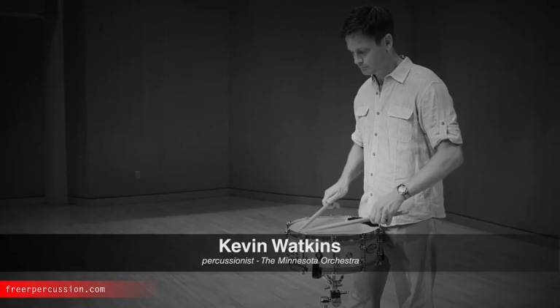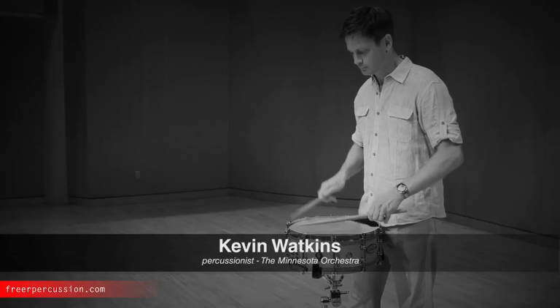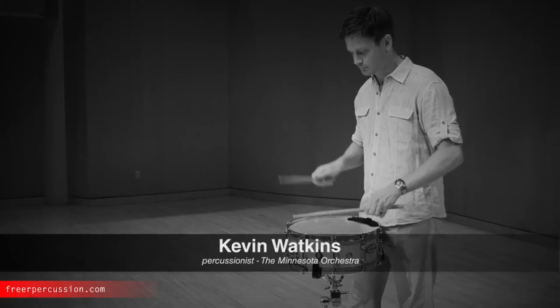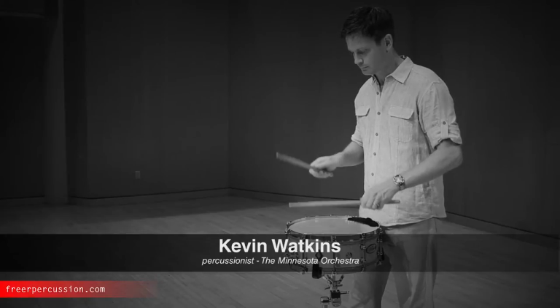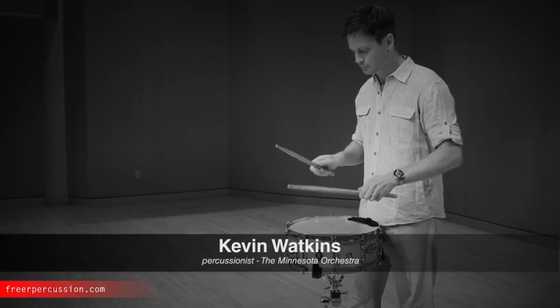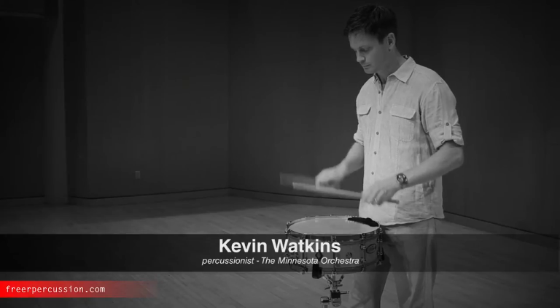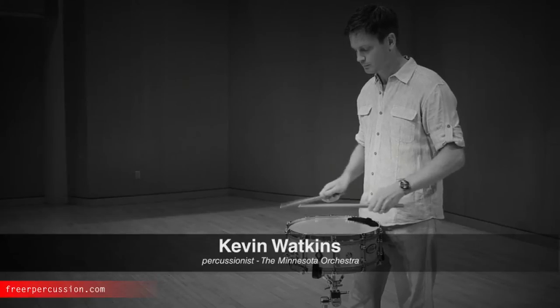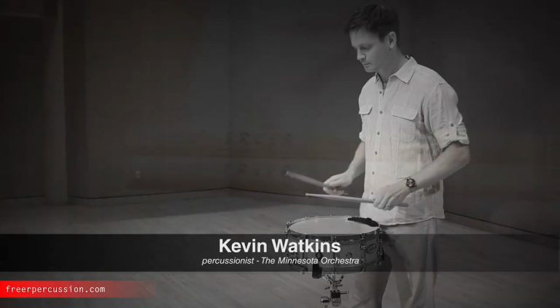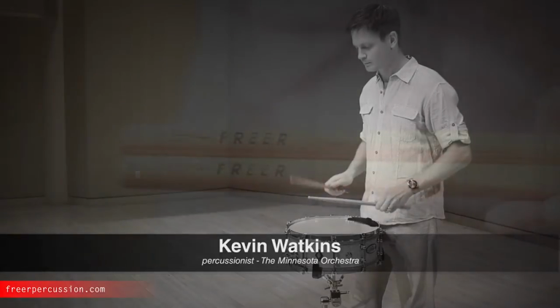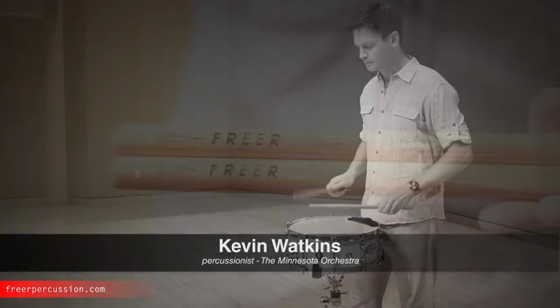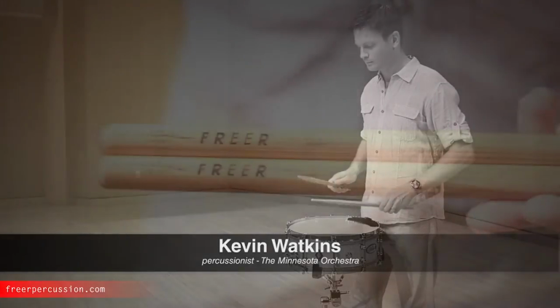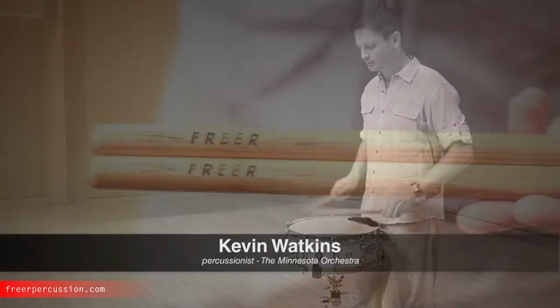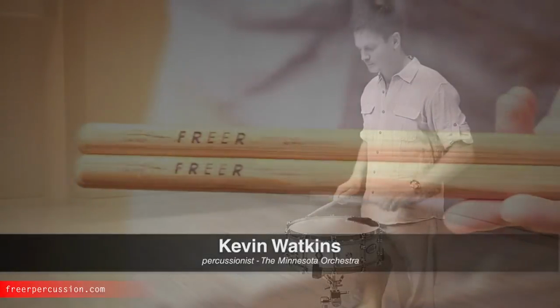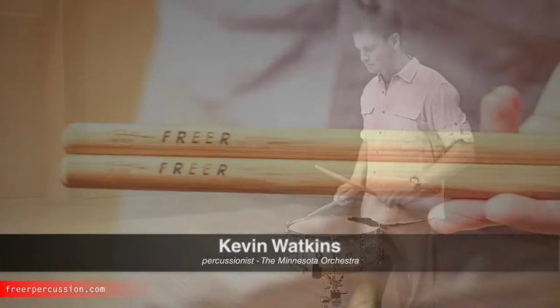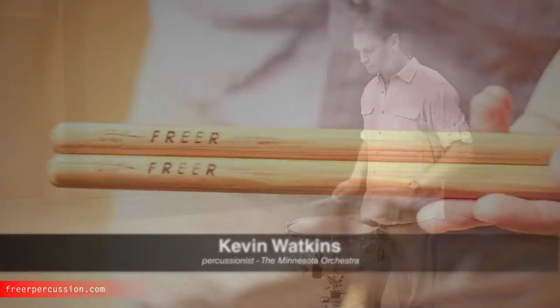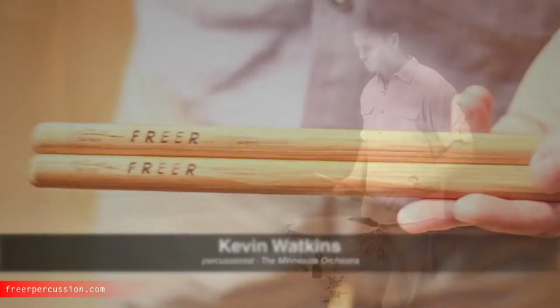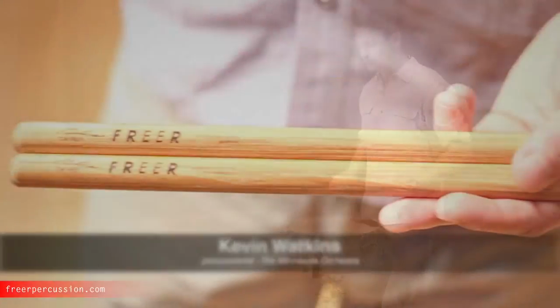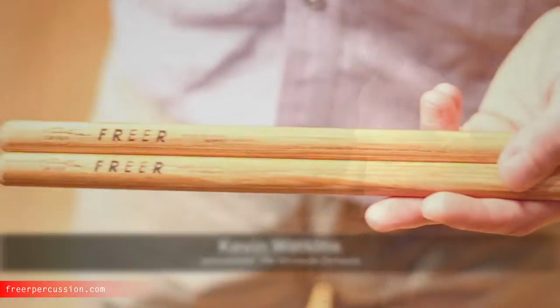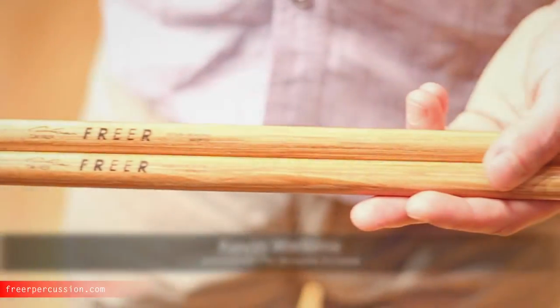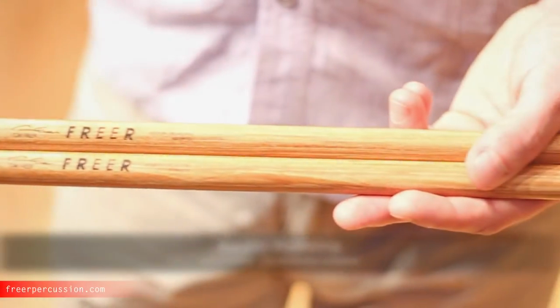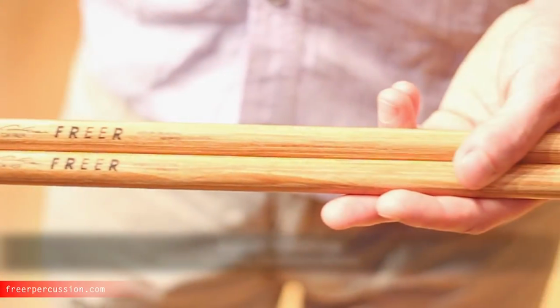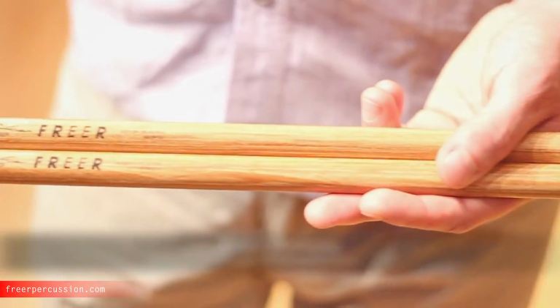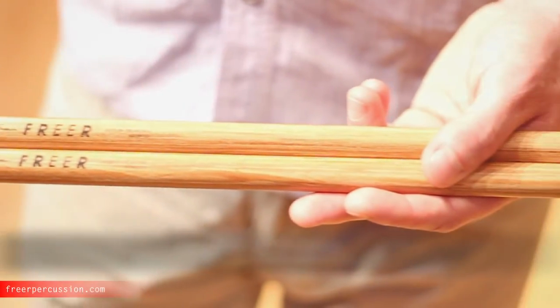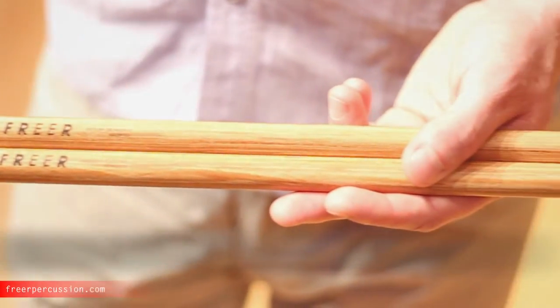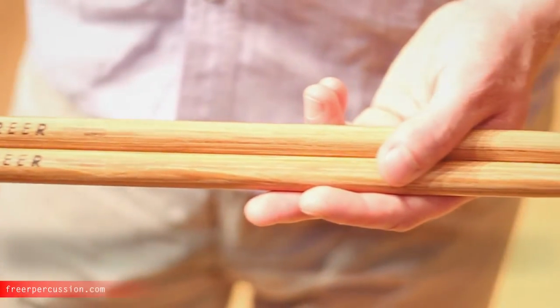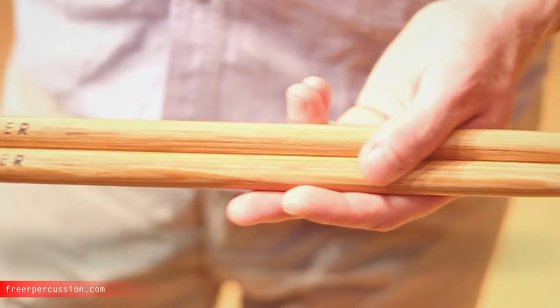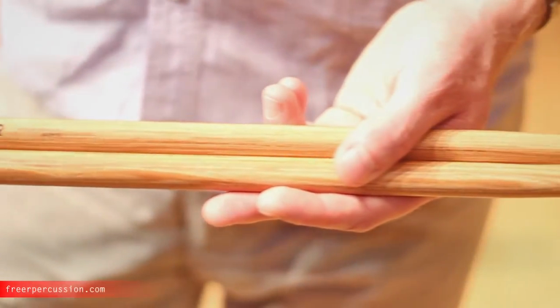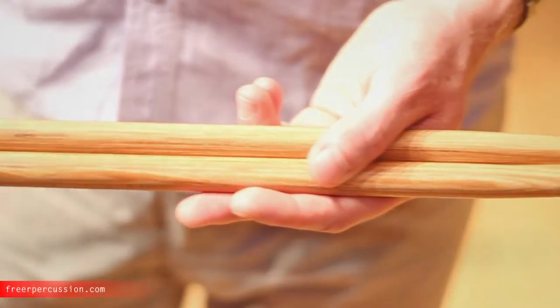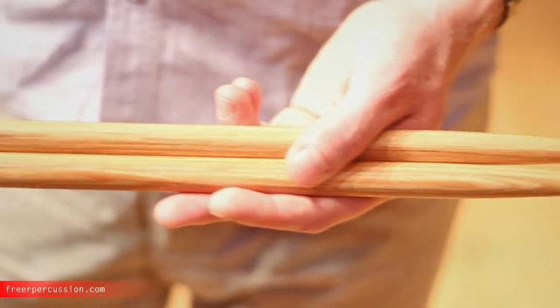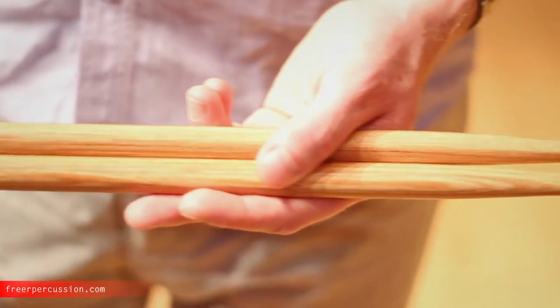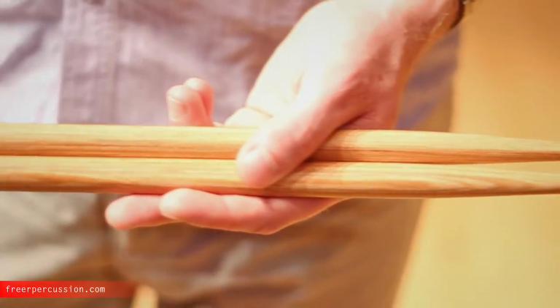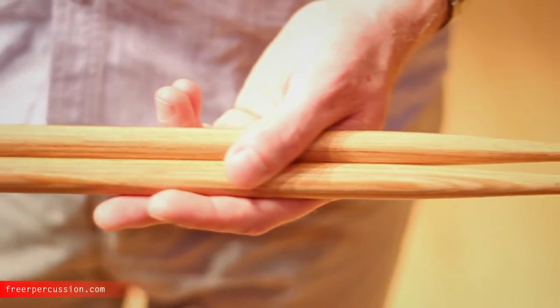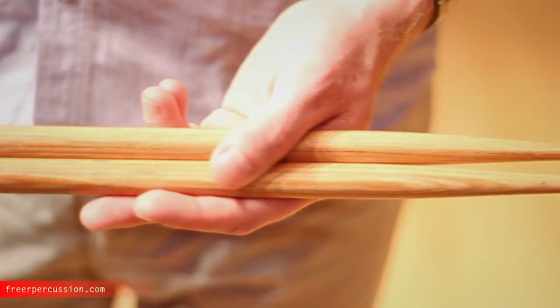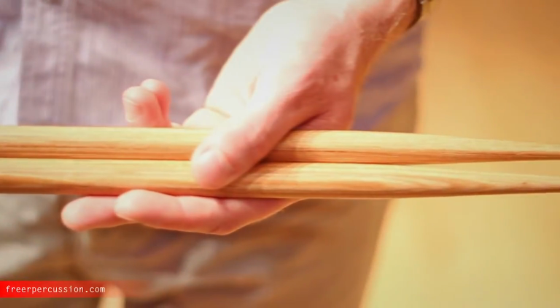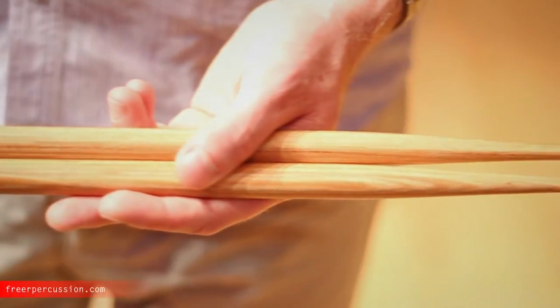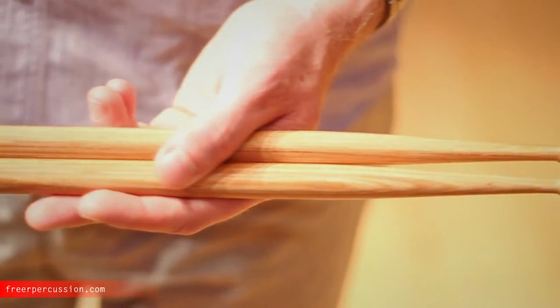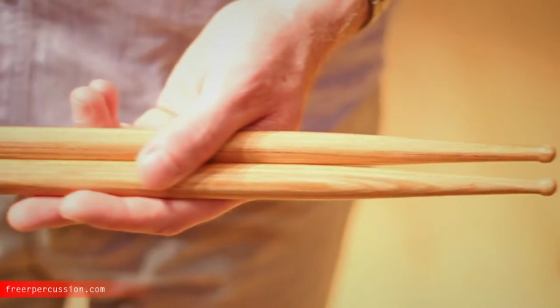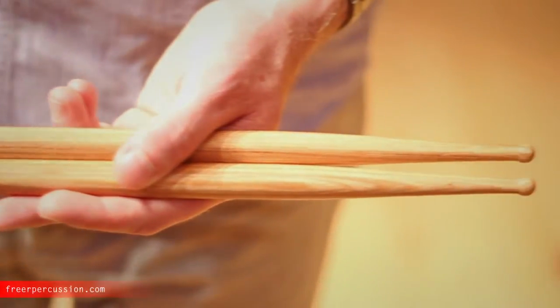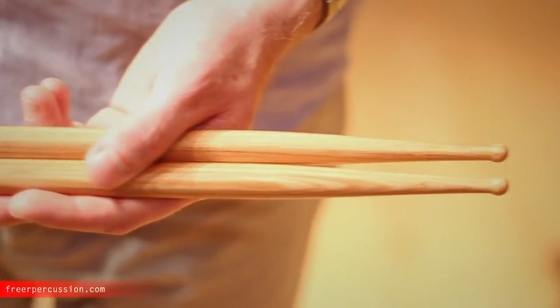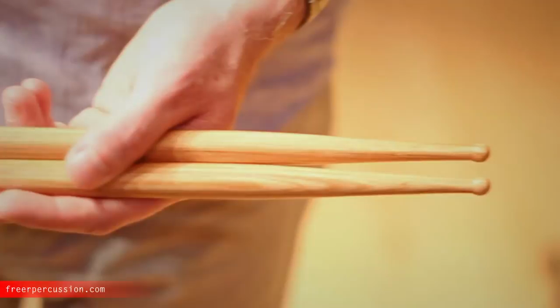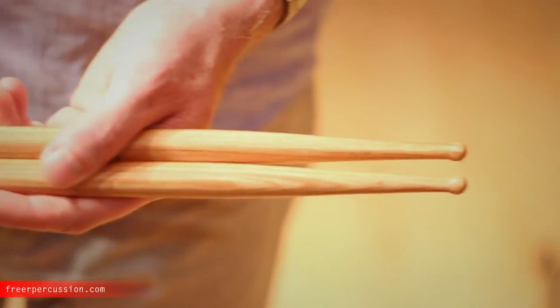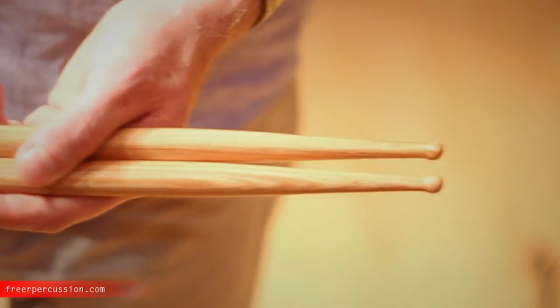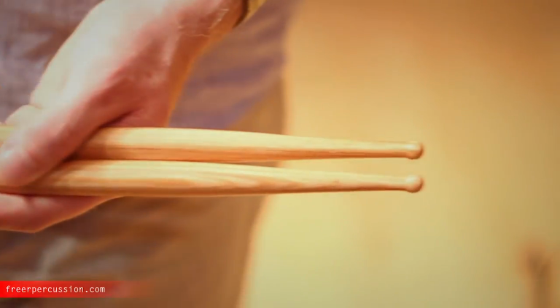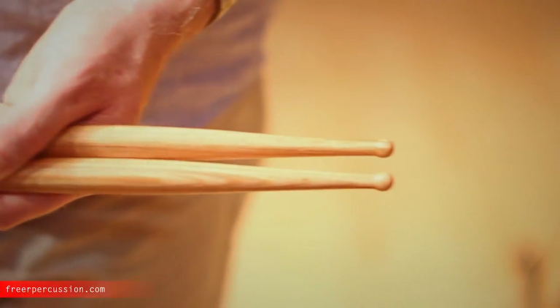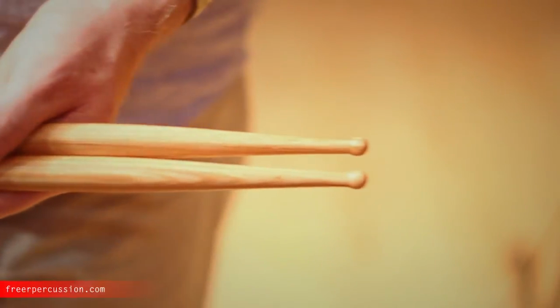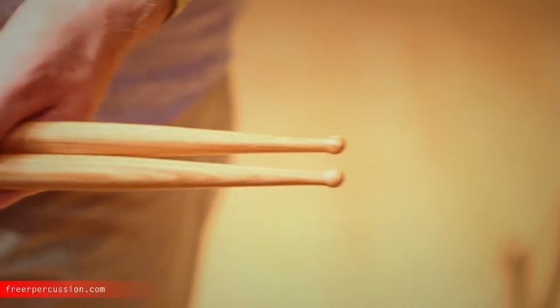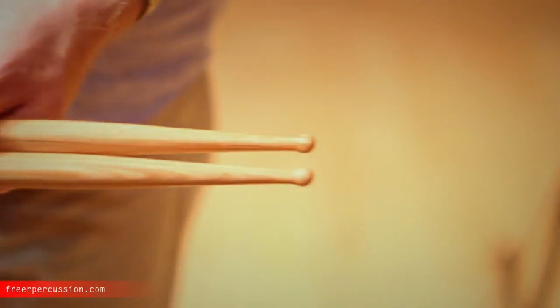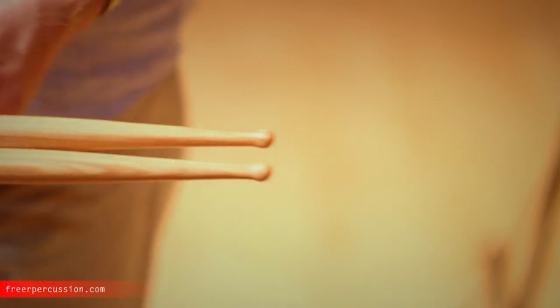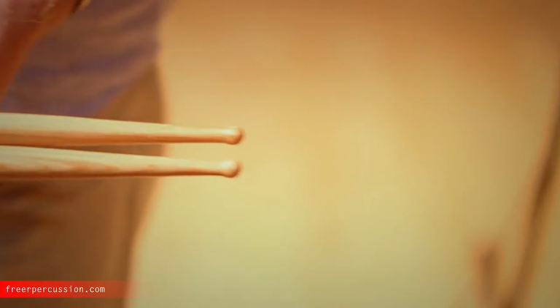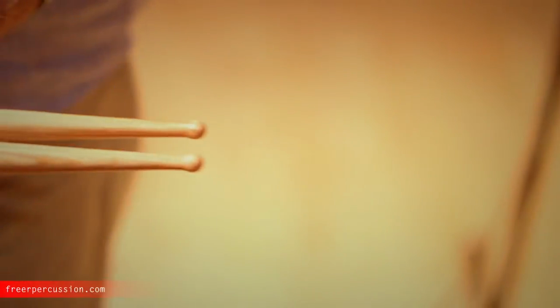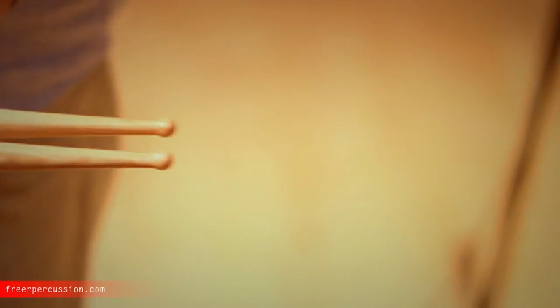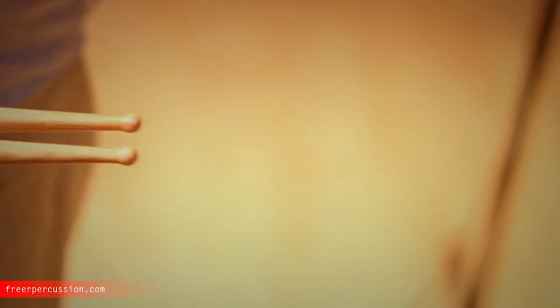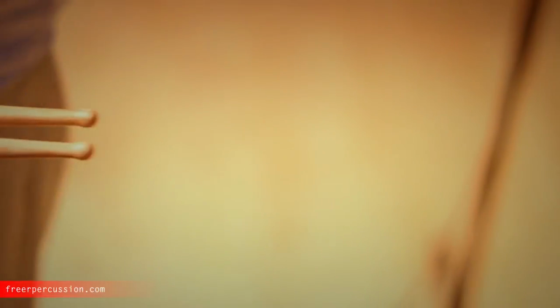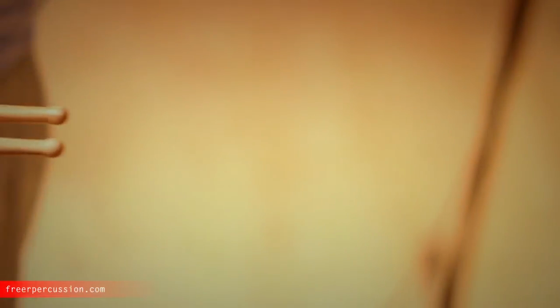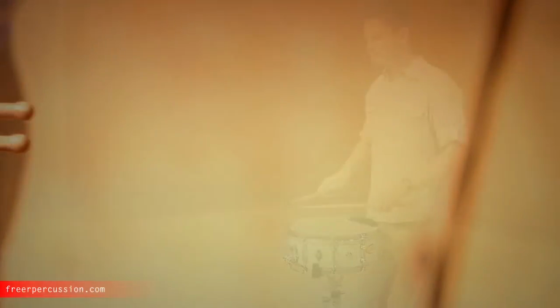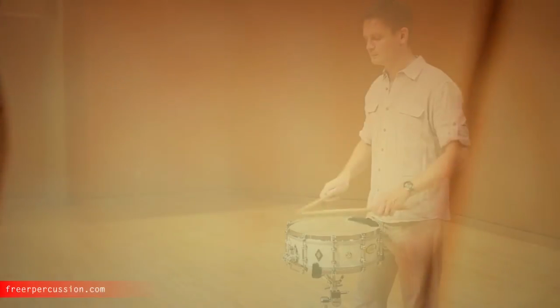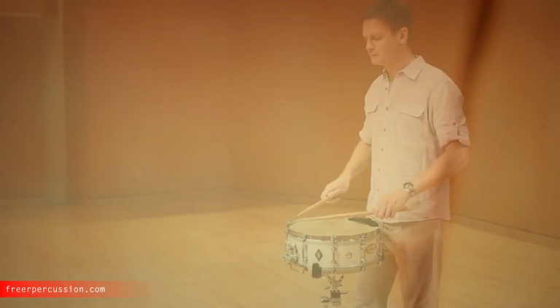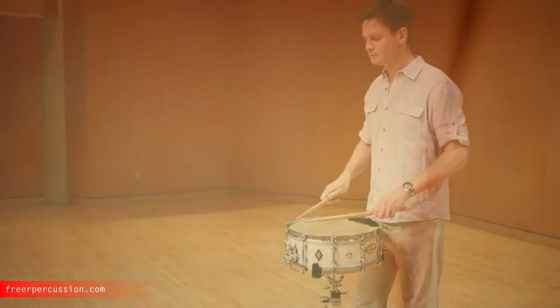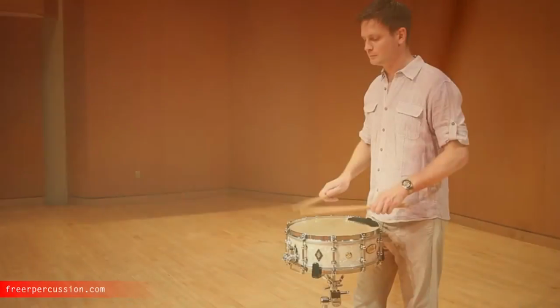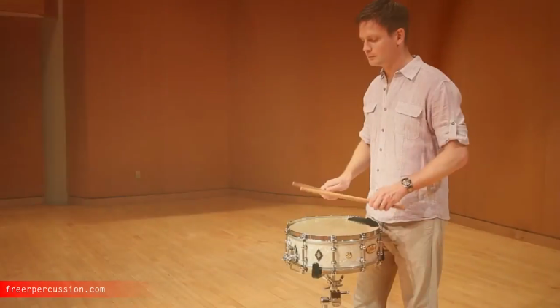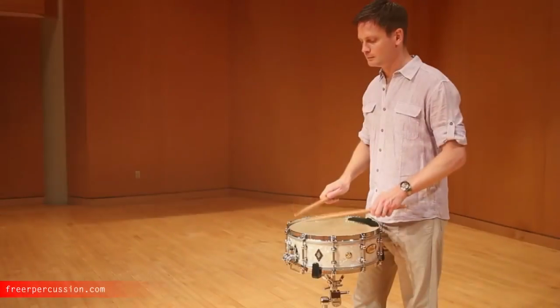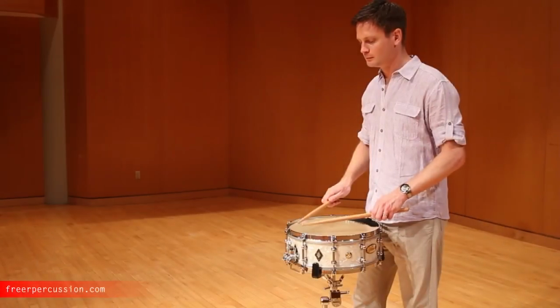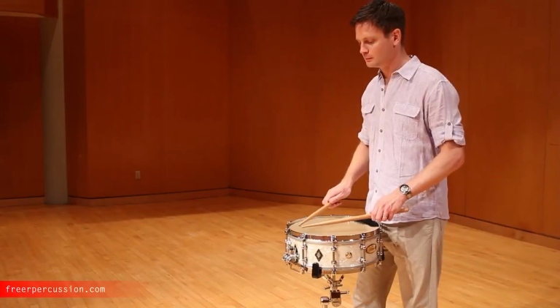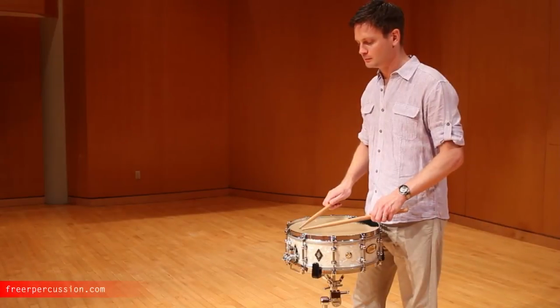I also like to use the new freer percussion leather mufflers to dry out the sound just a little and add even more clarity, especially in a live concert hall.